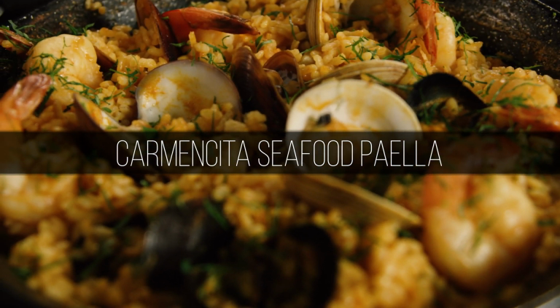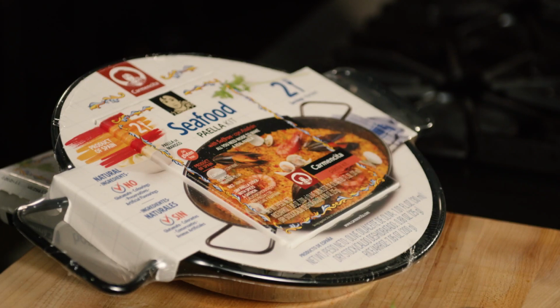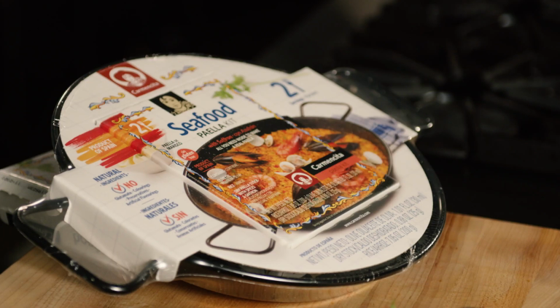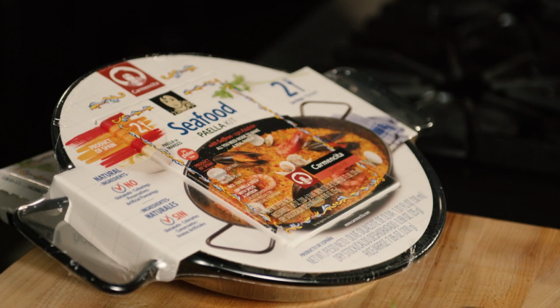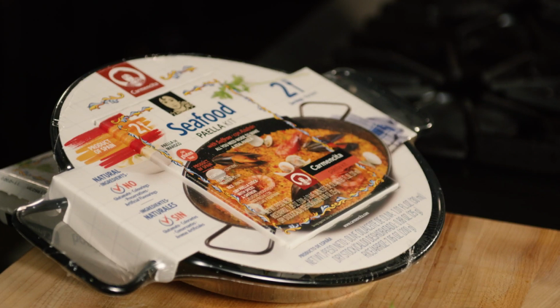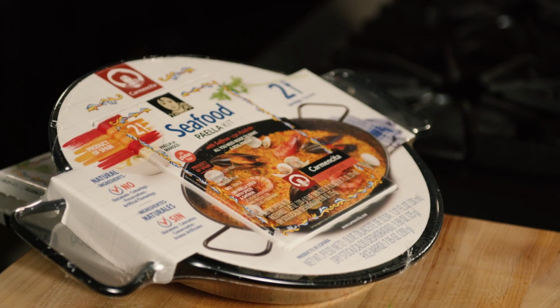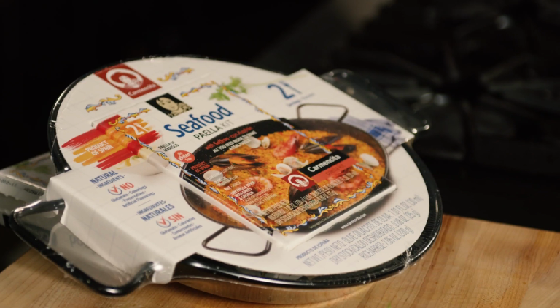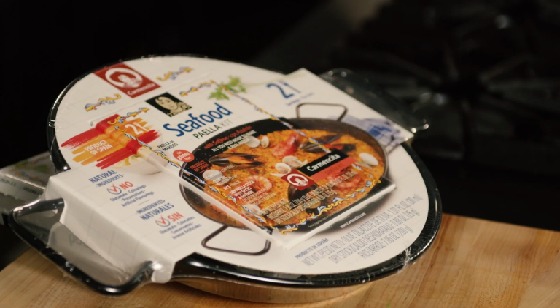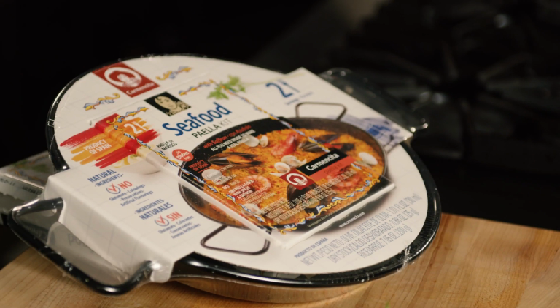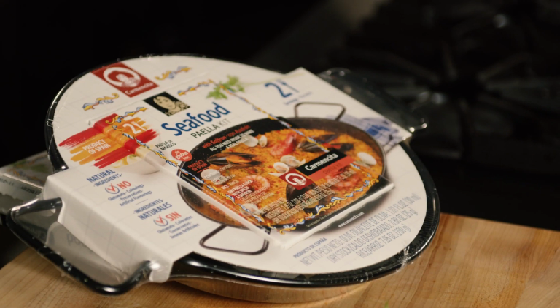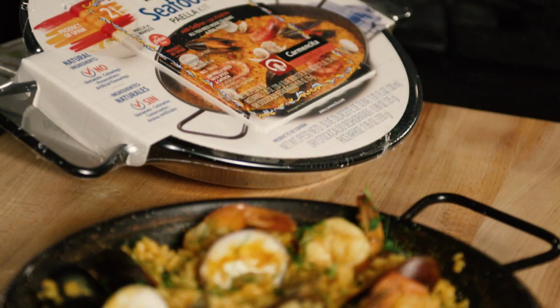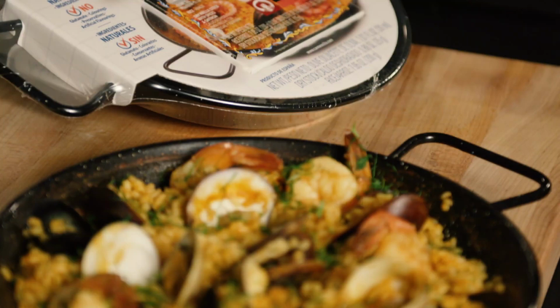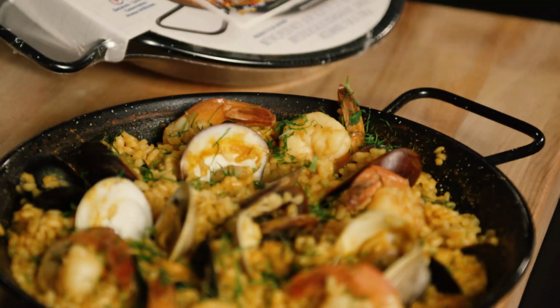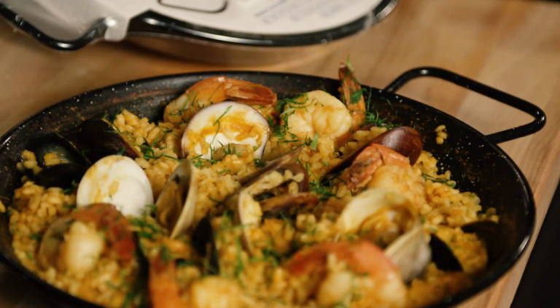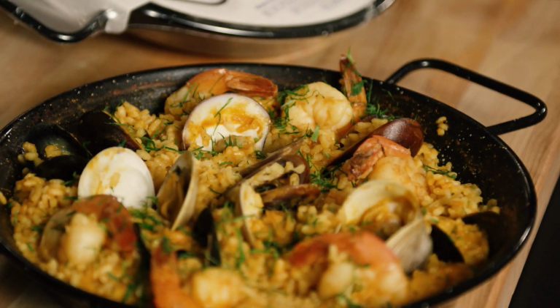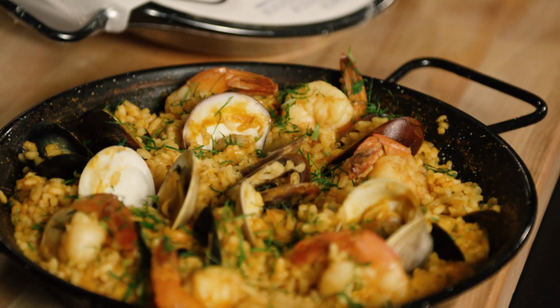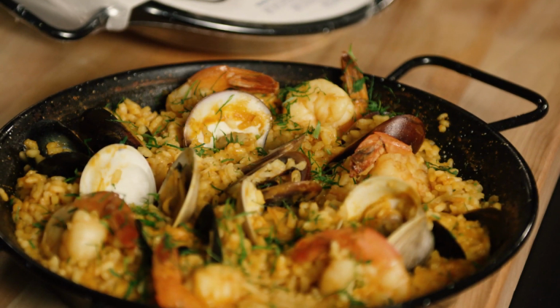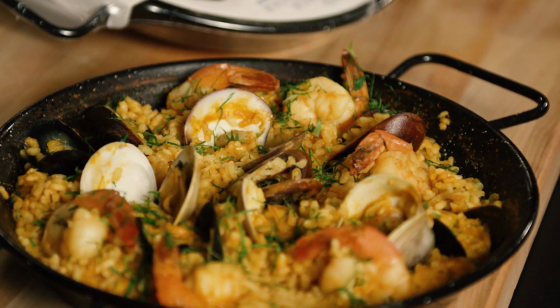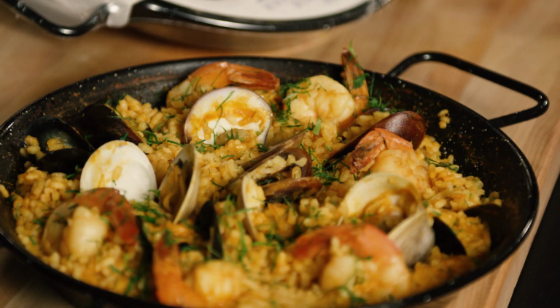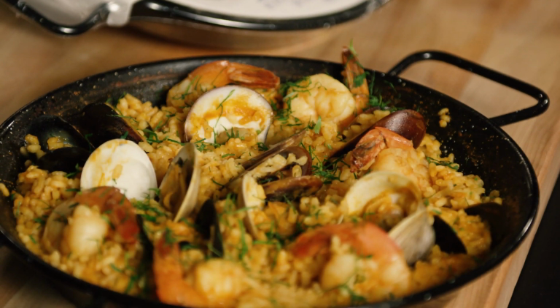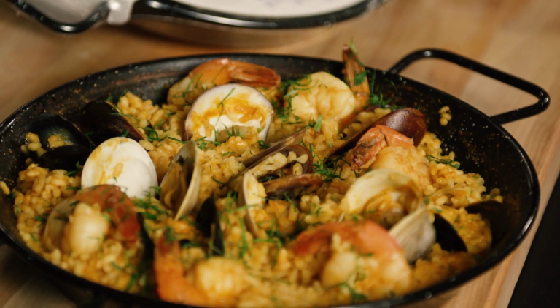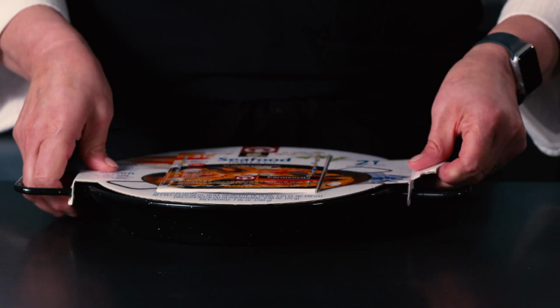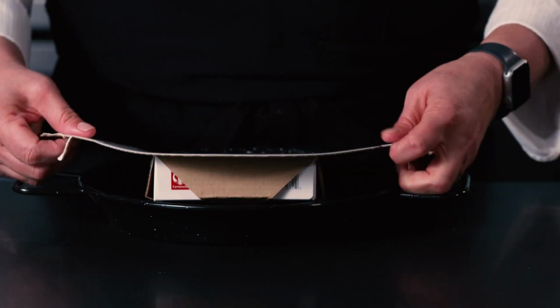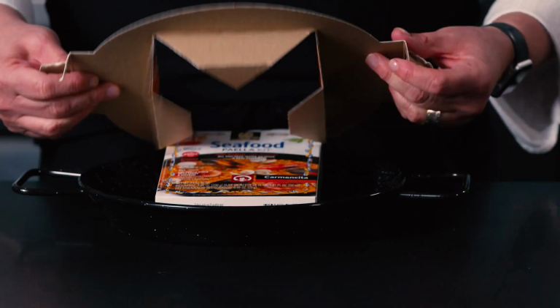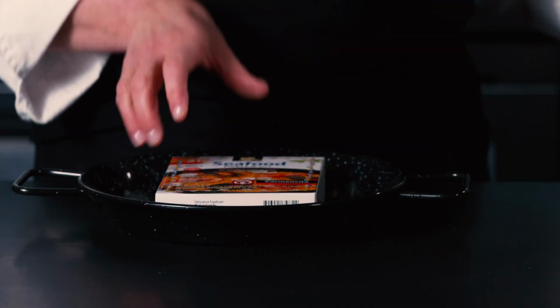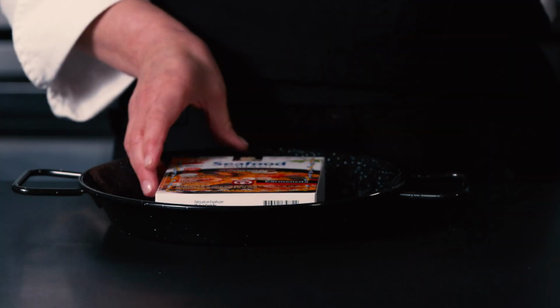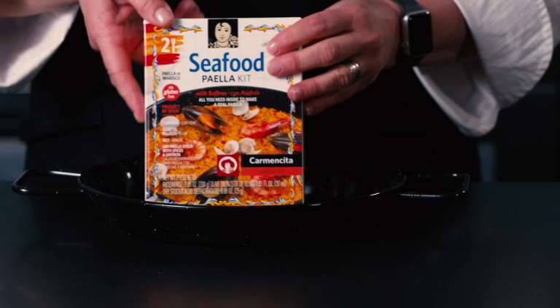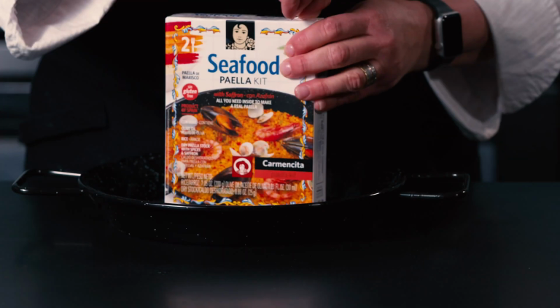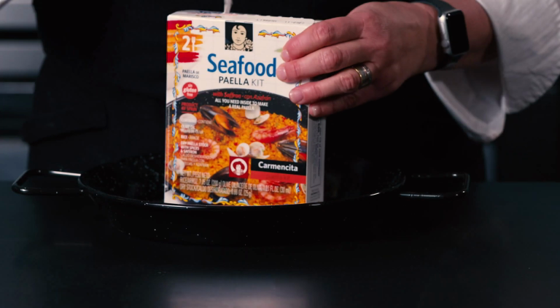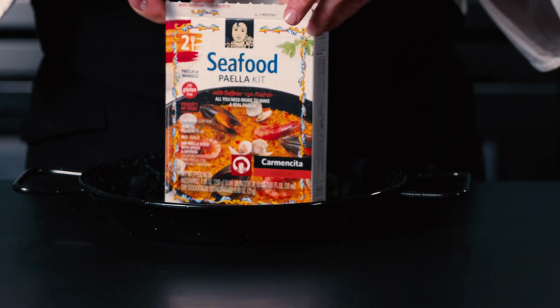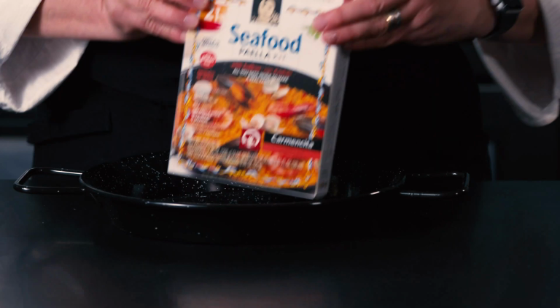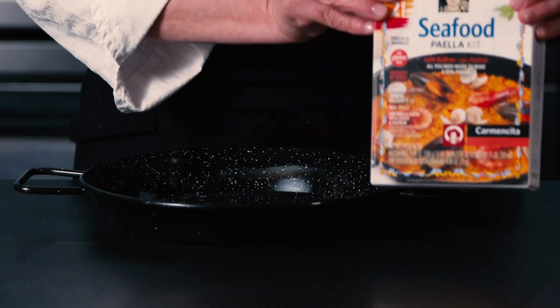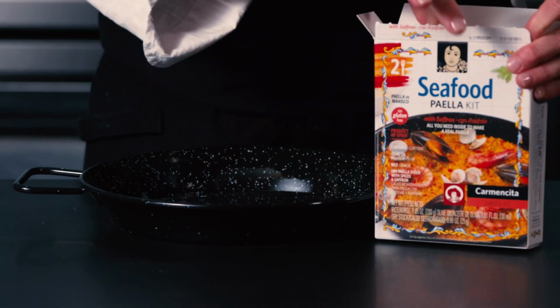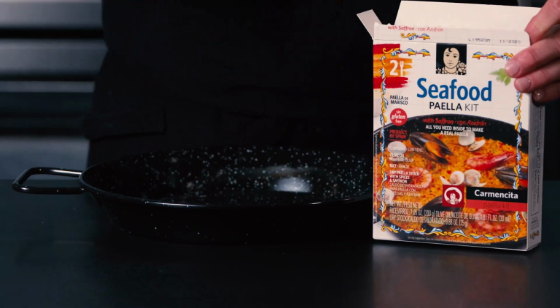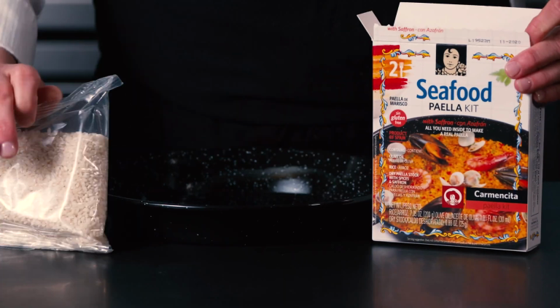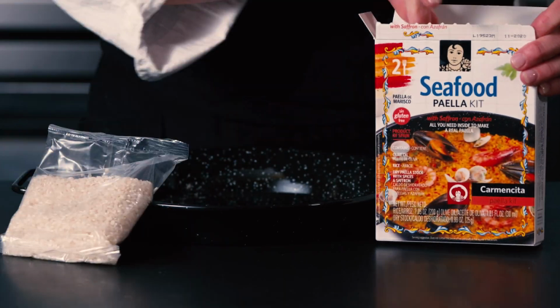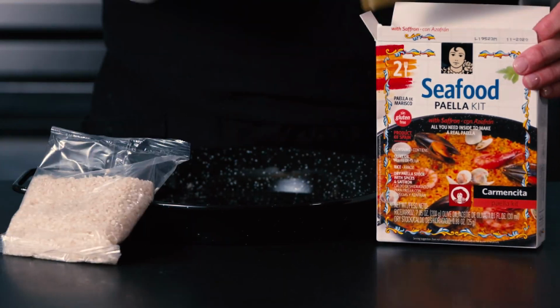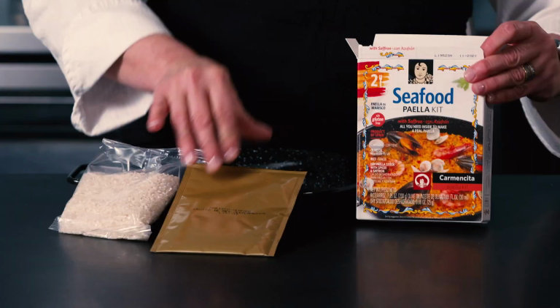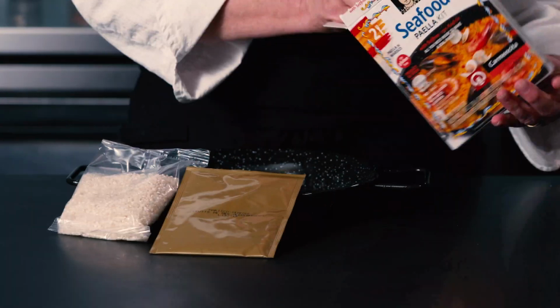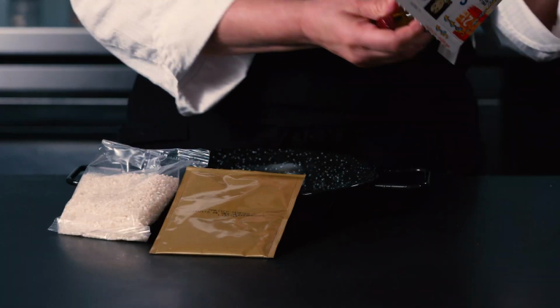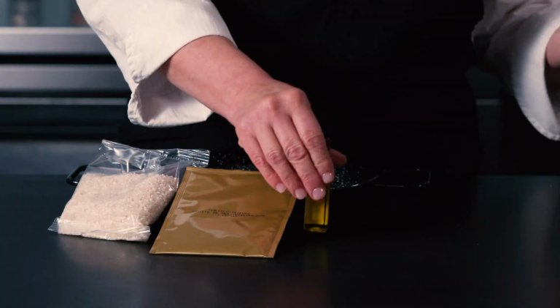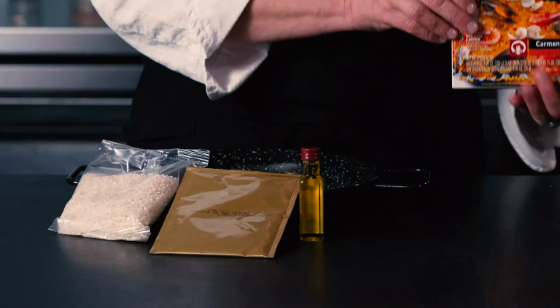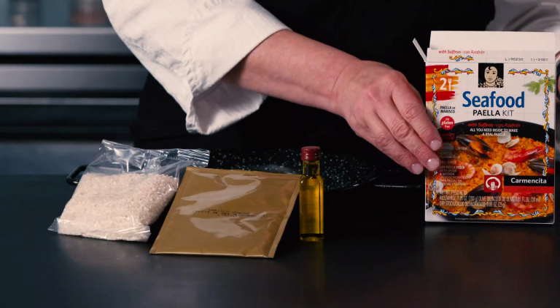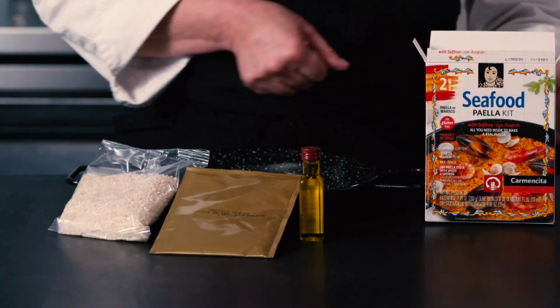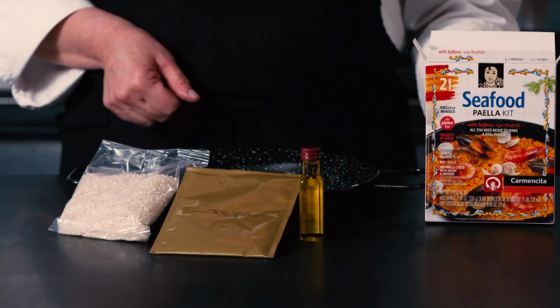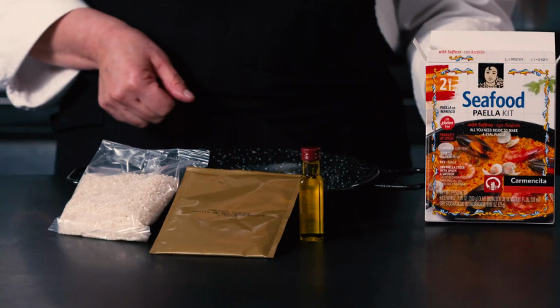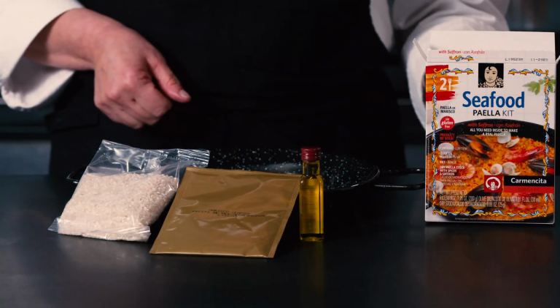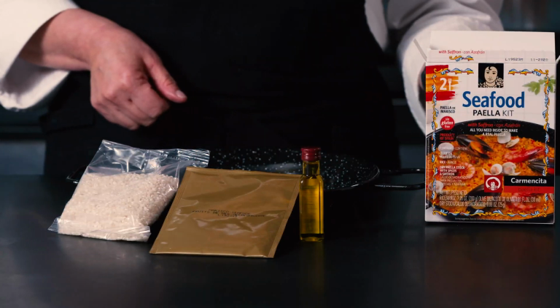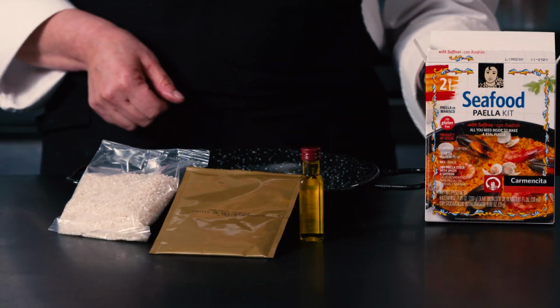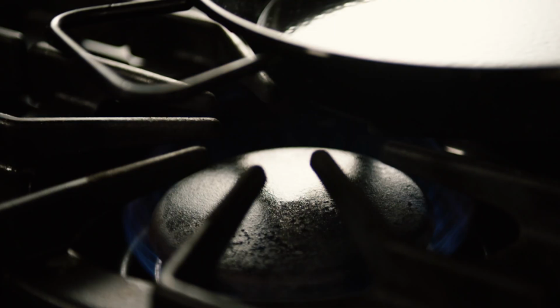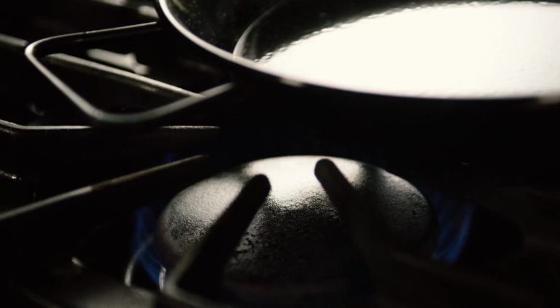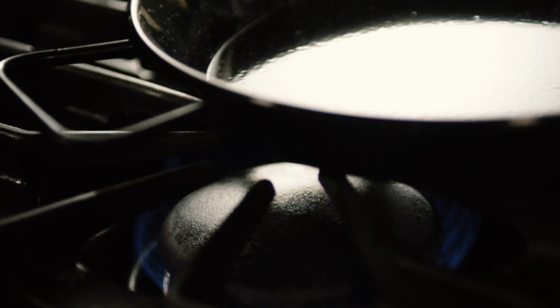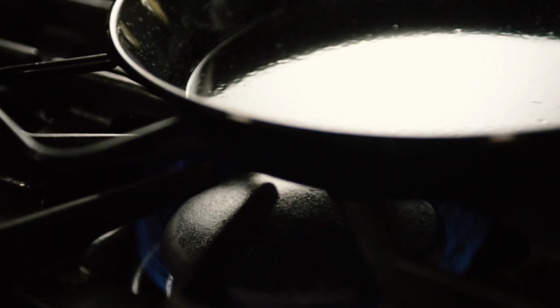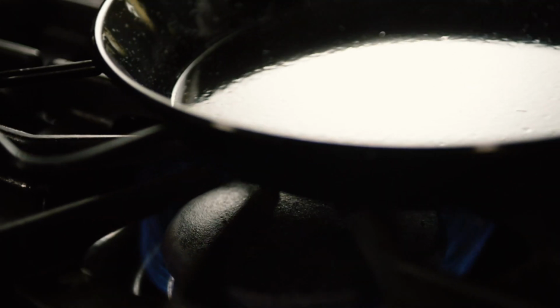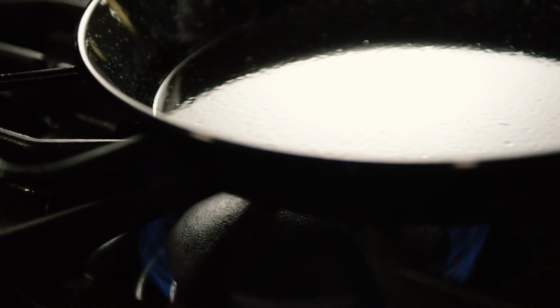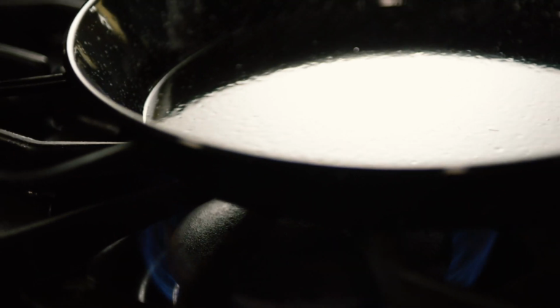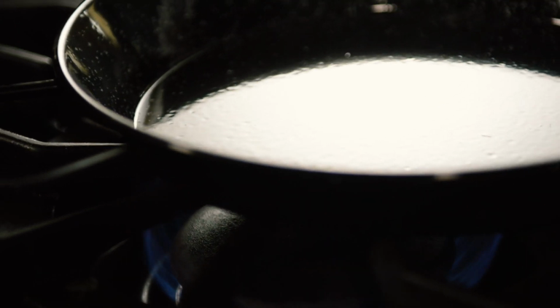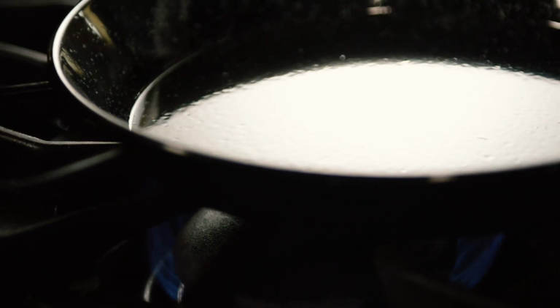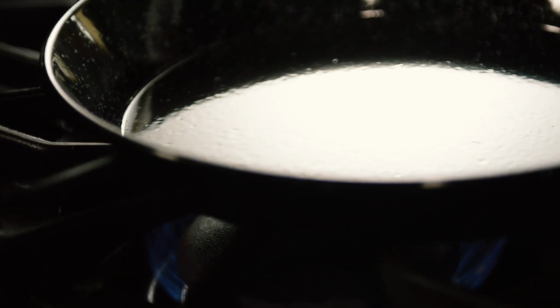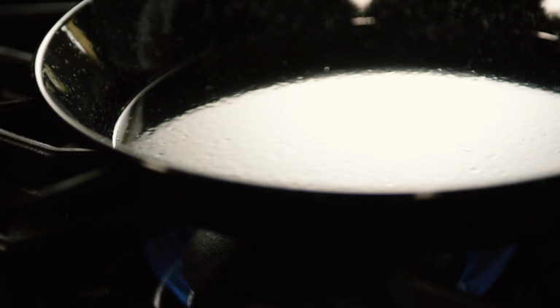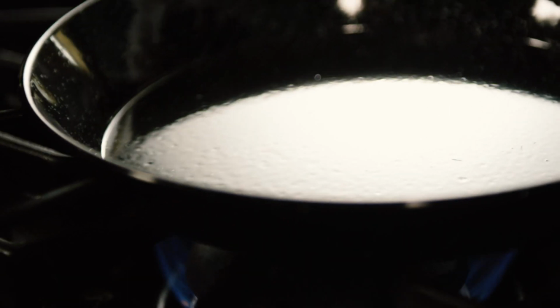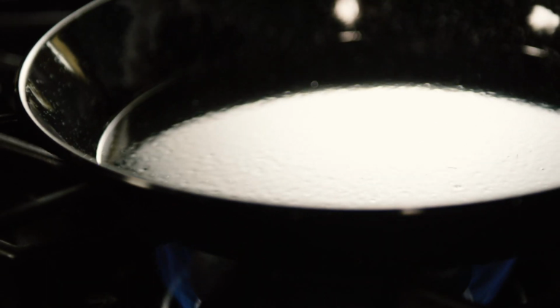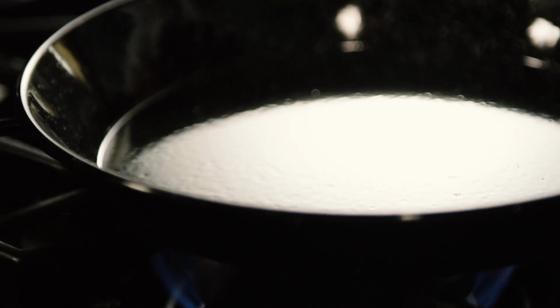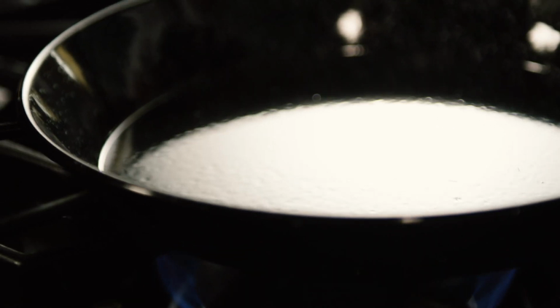This Carmencita Paella kit includes everything you need for a delicious Spanish seafood paella, even the traditional paella pan.